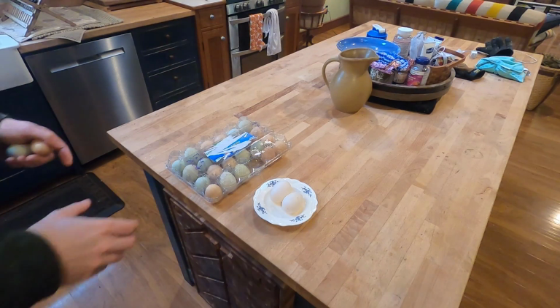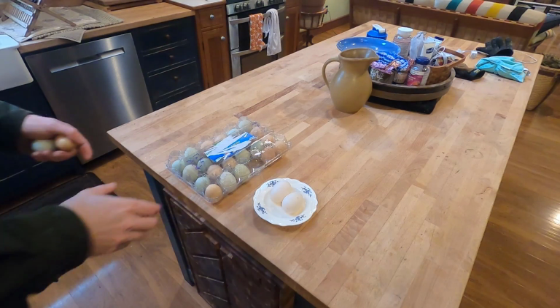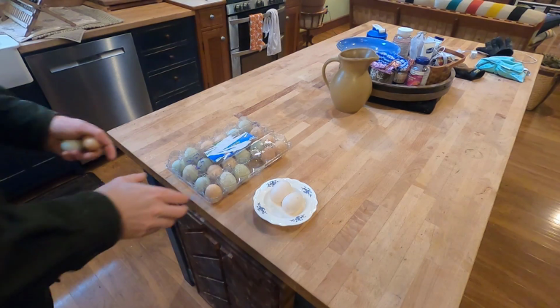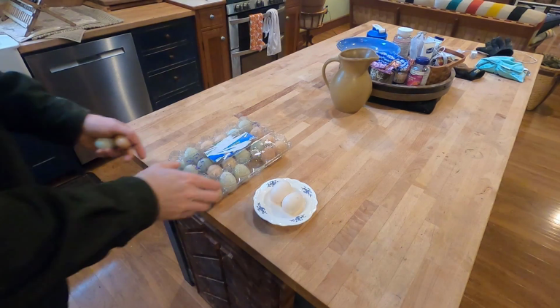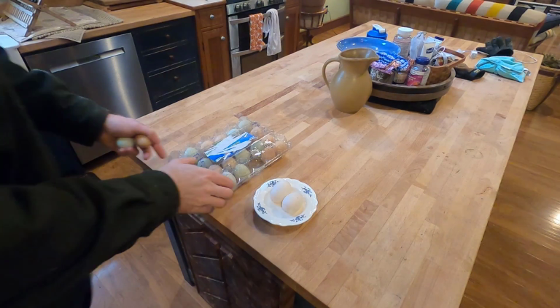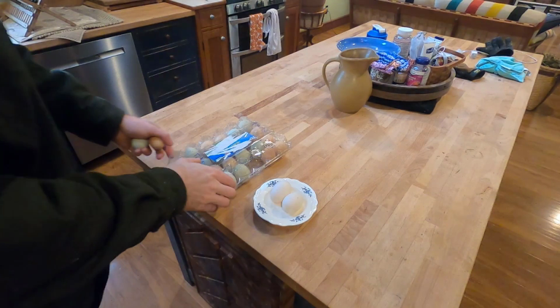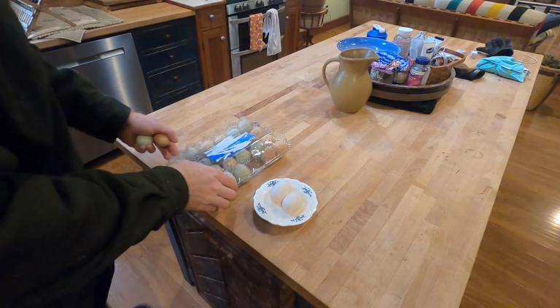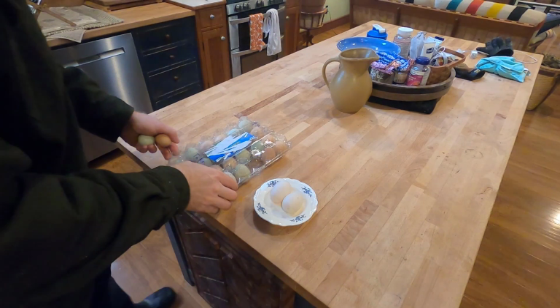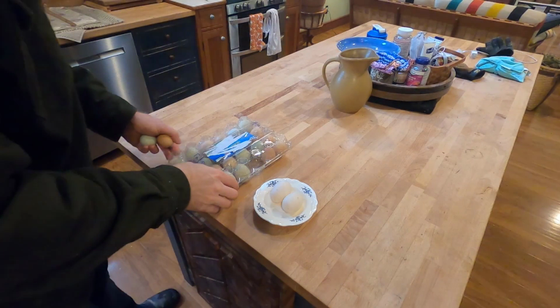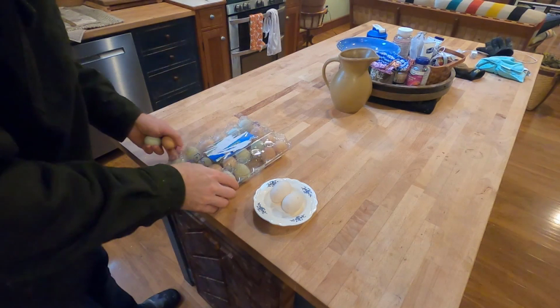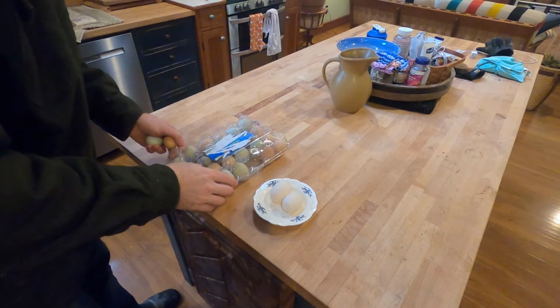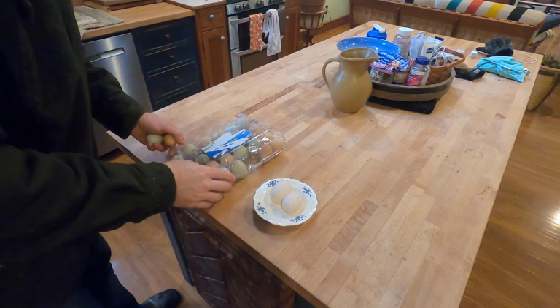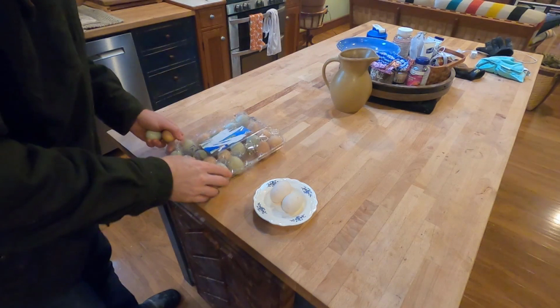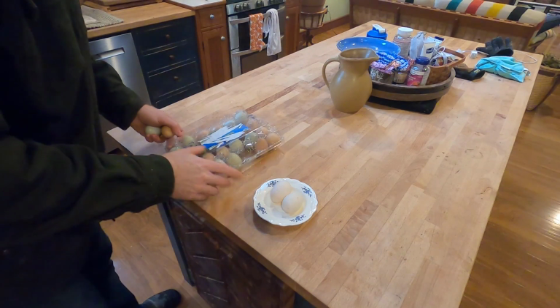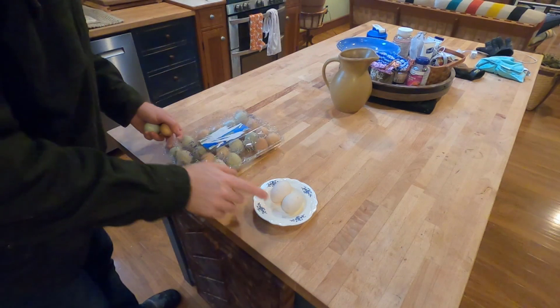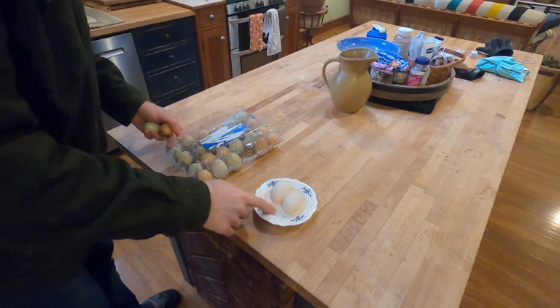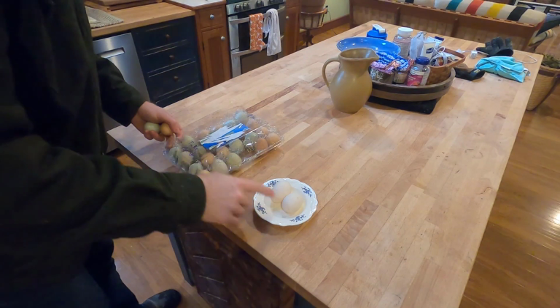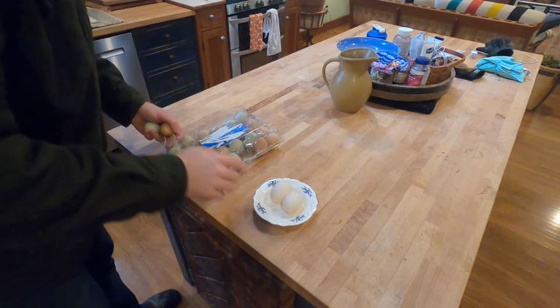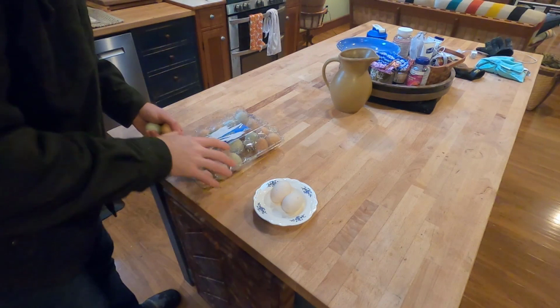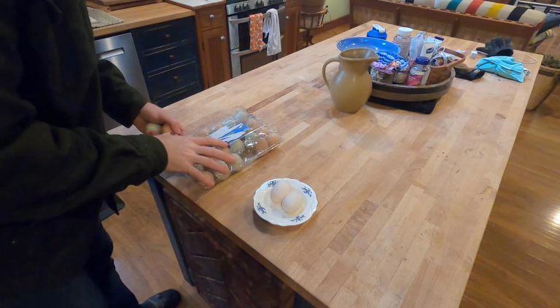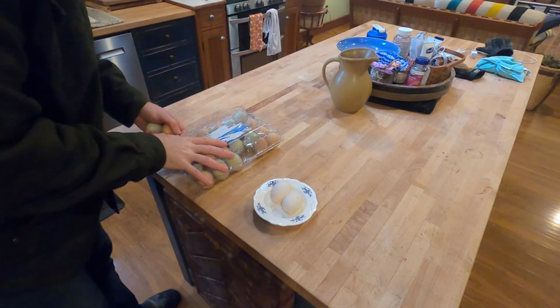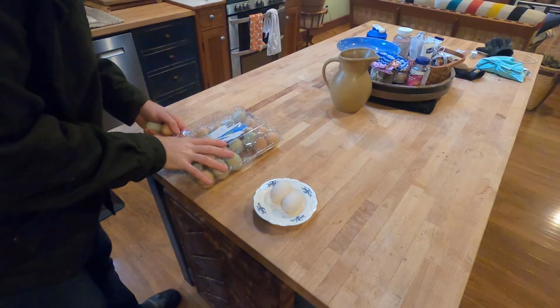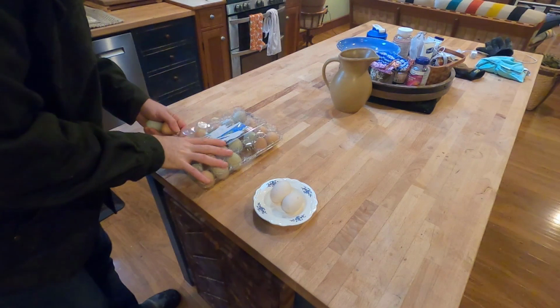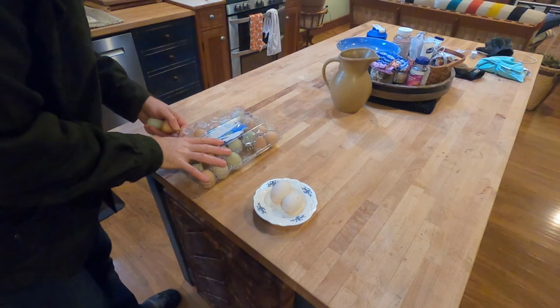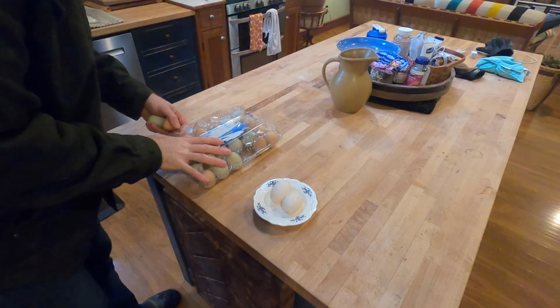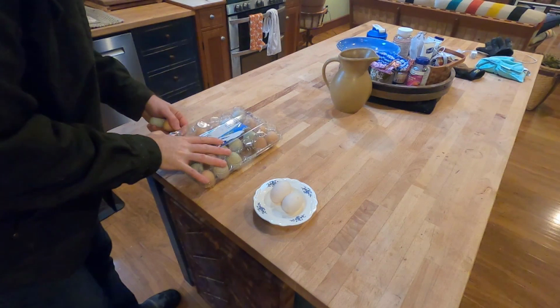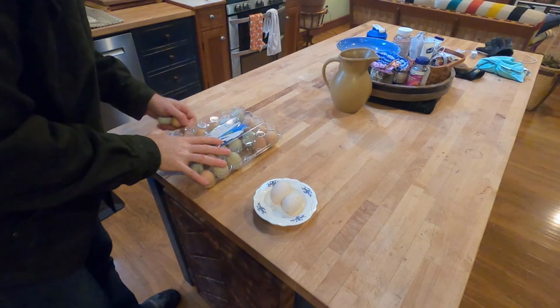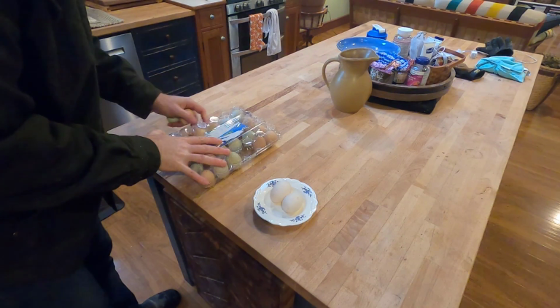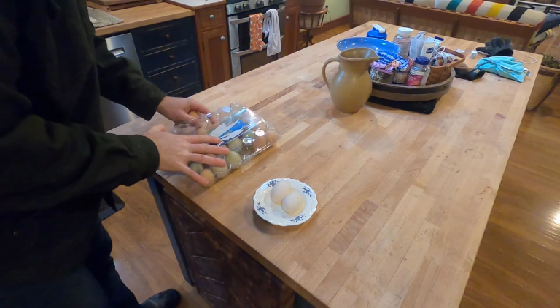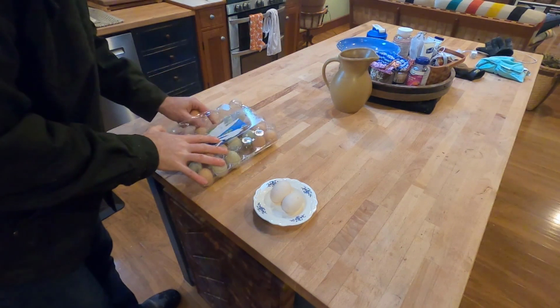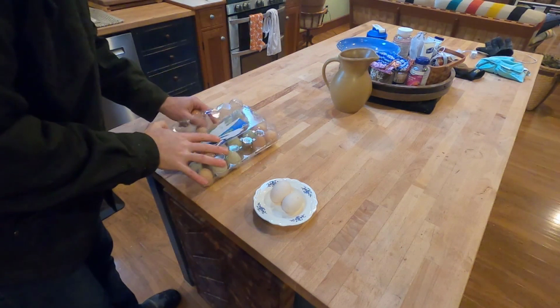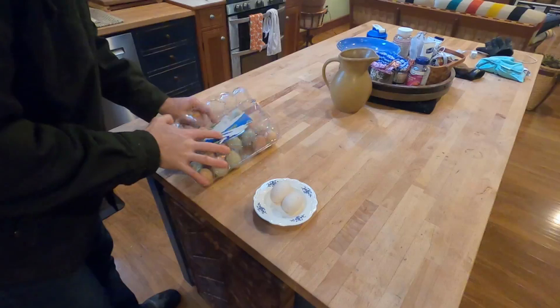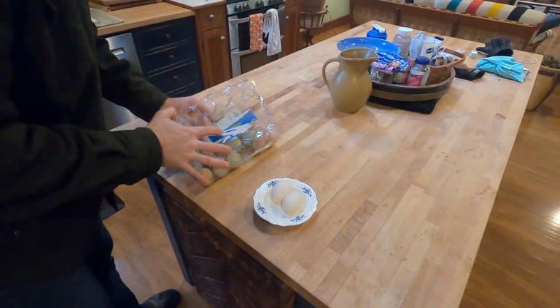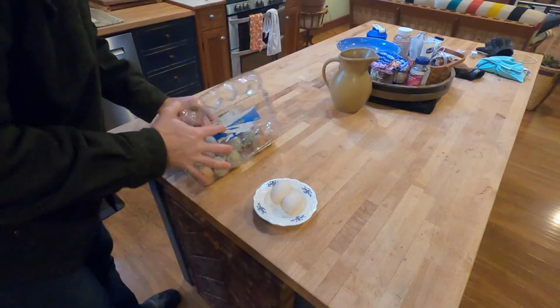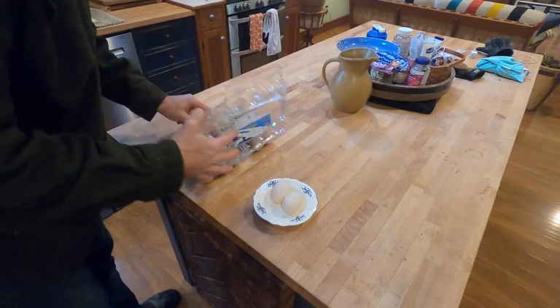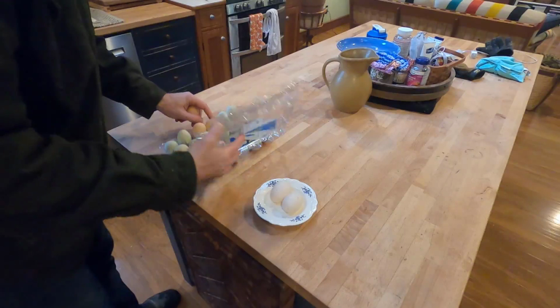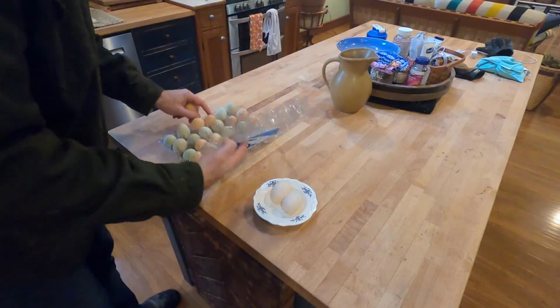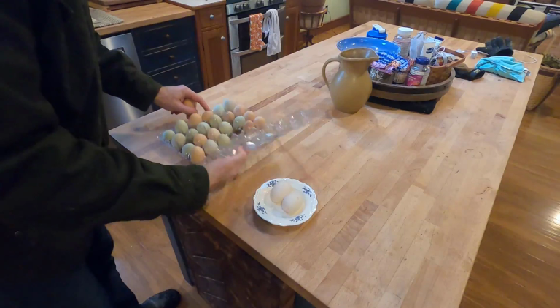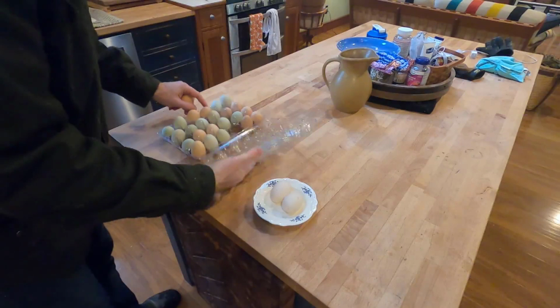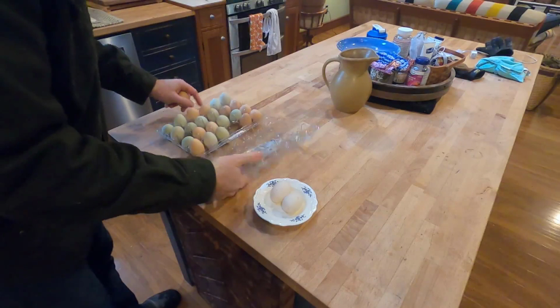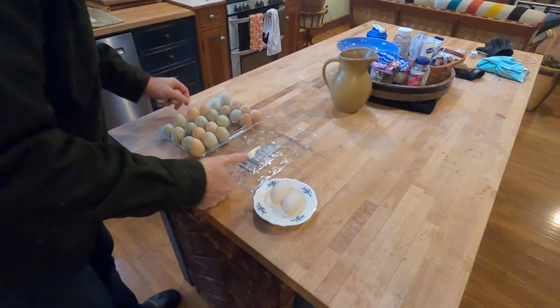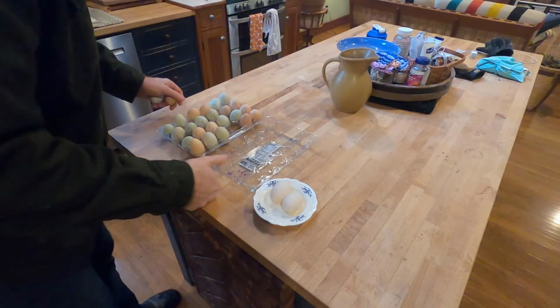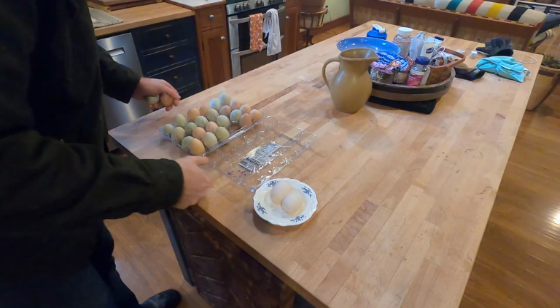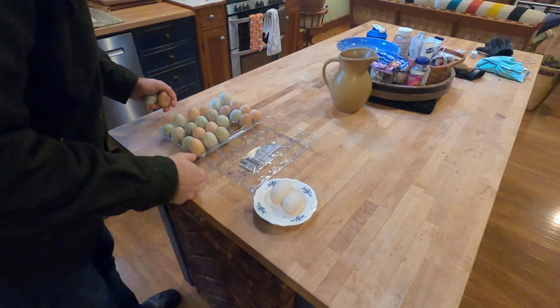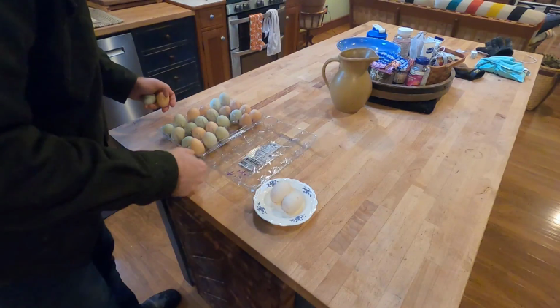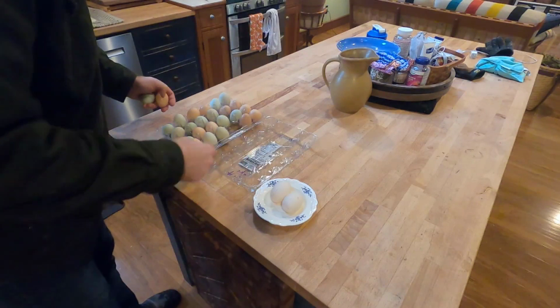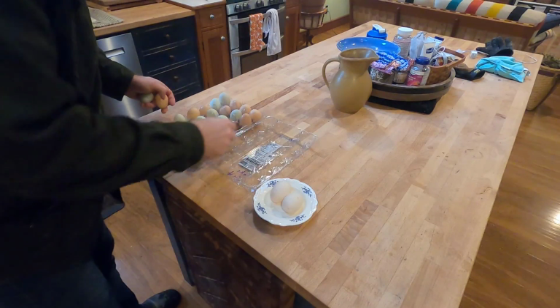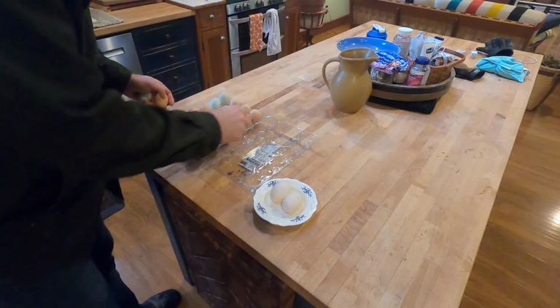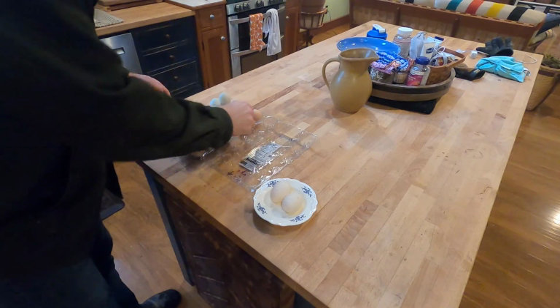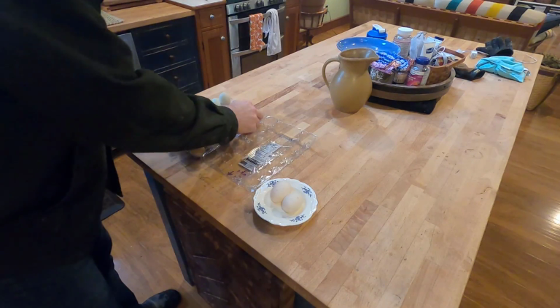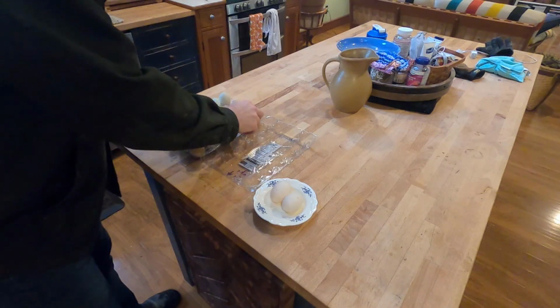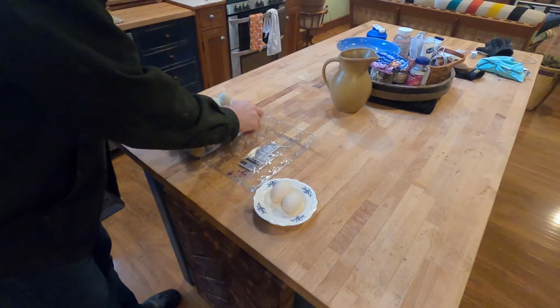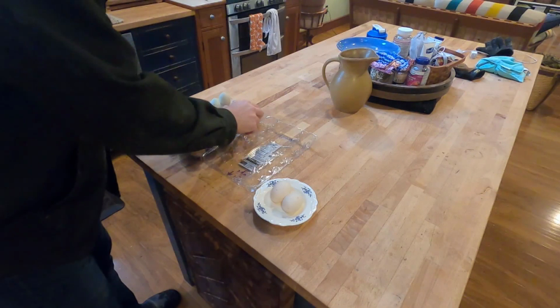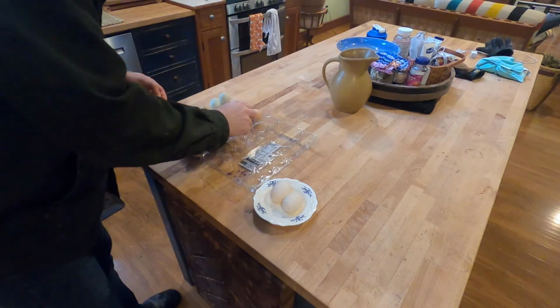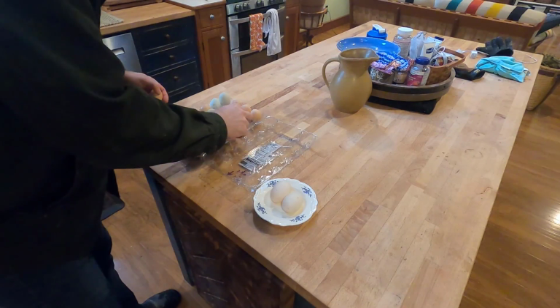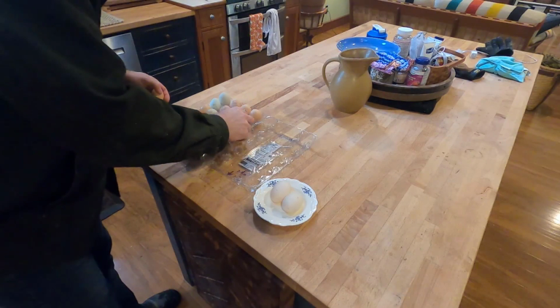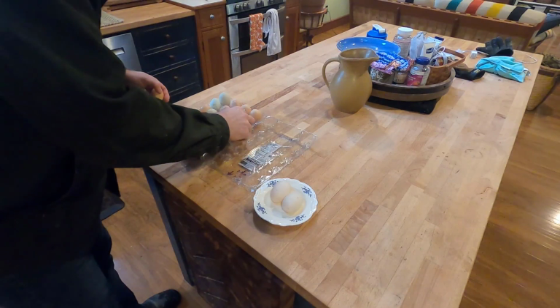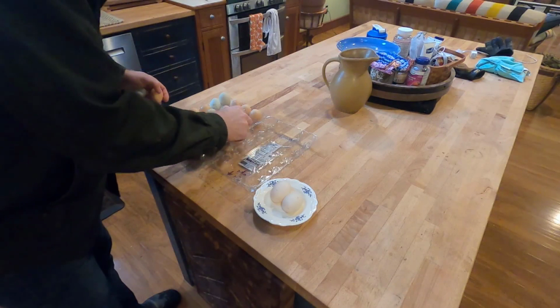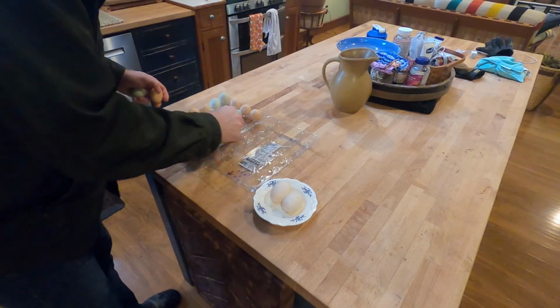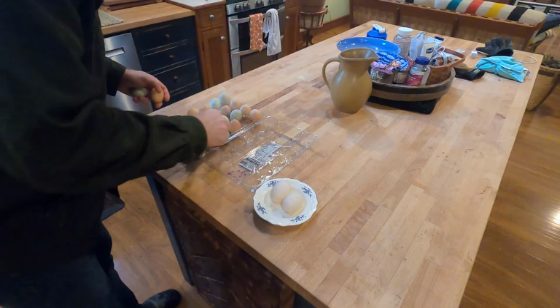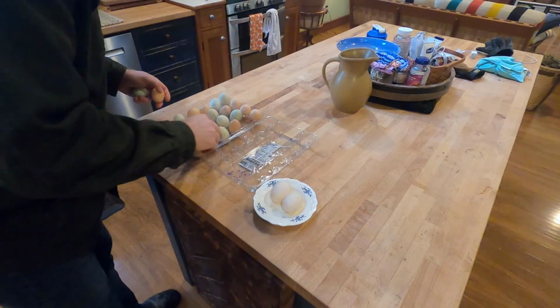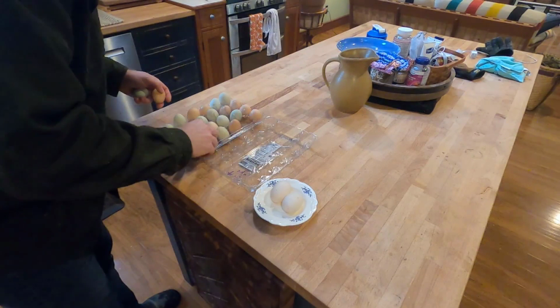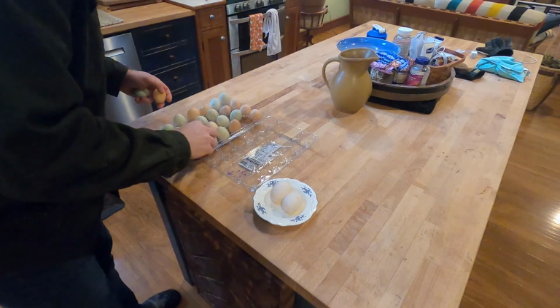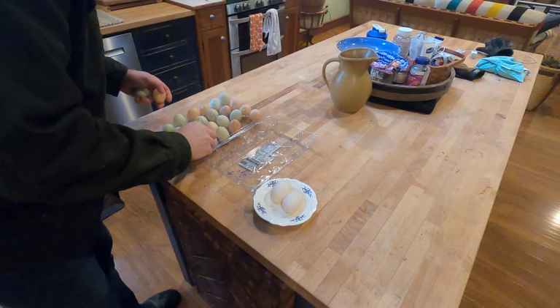We got some eggs — these are actually duck eggs — and it looks like we've got to make an omelet this morning.